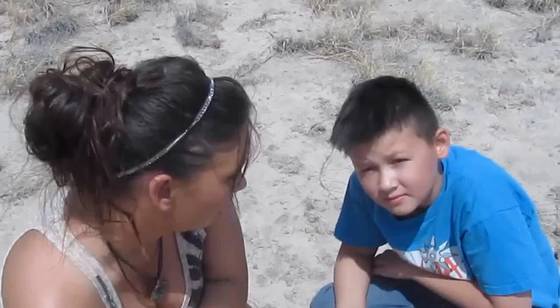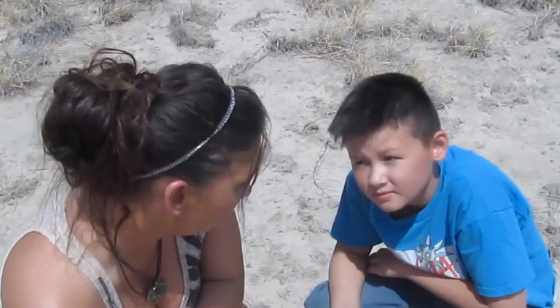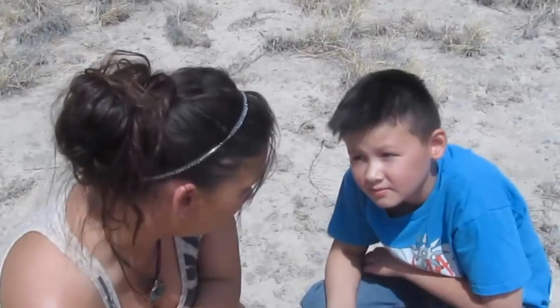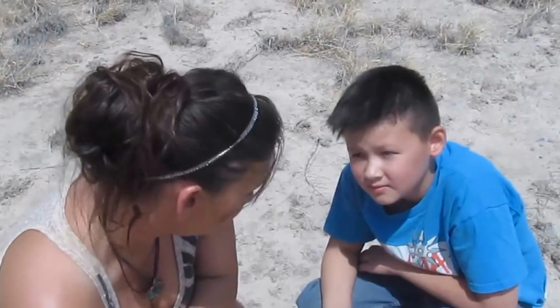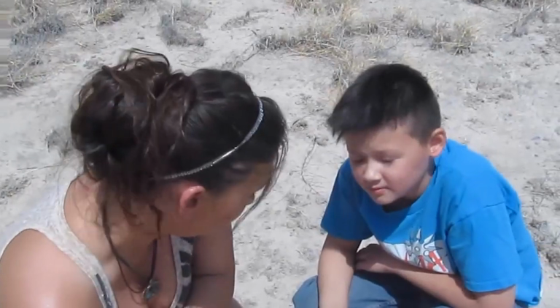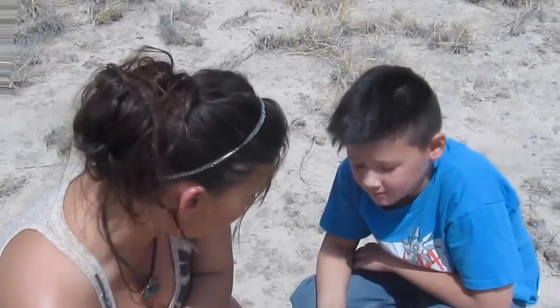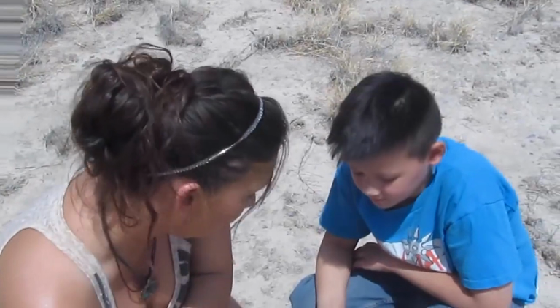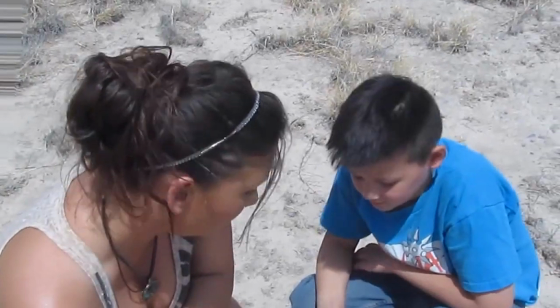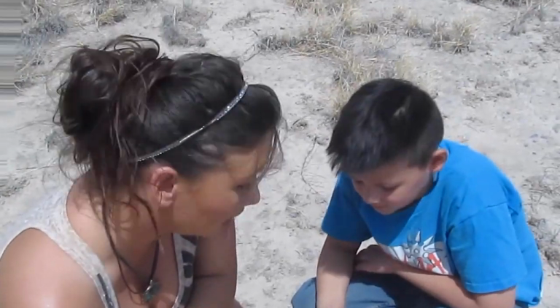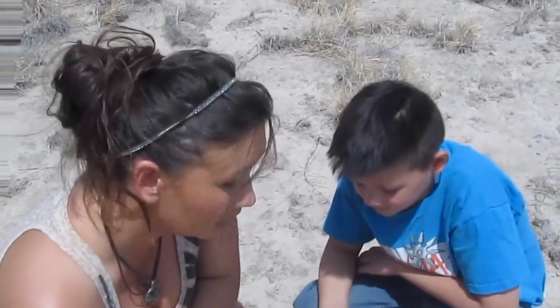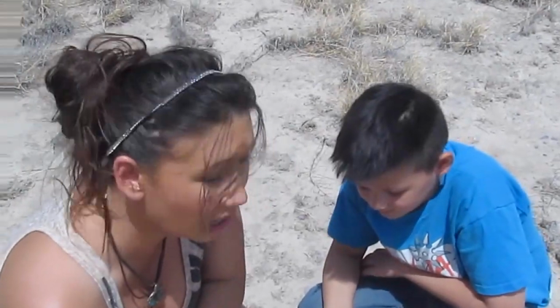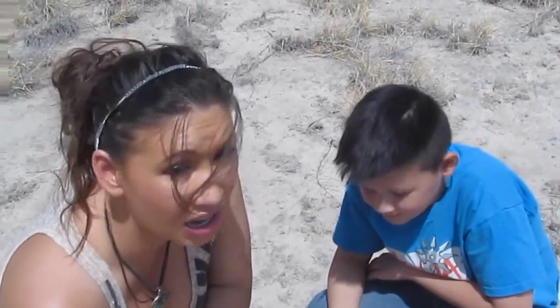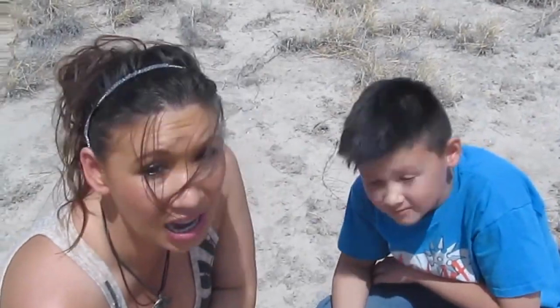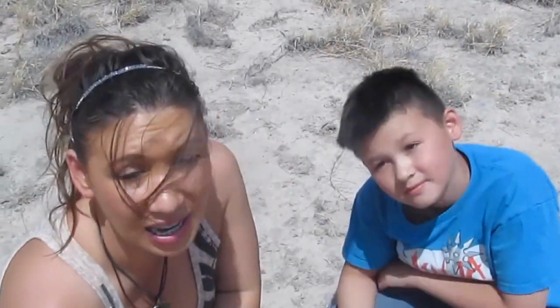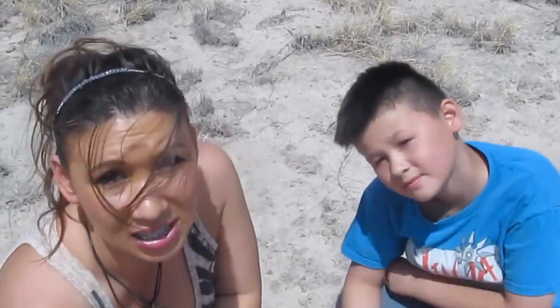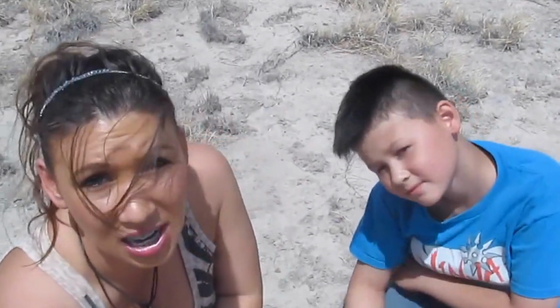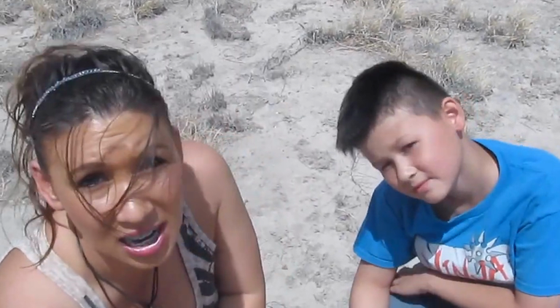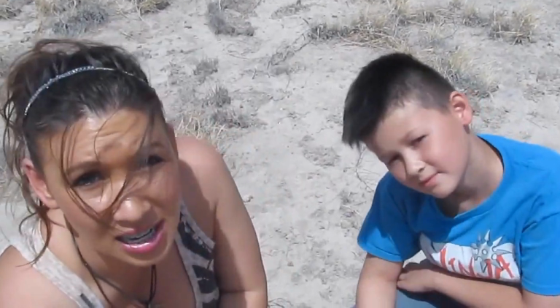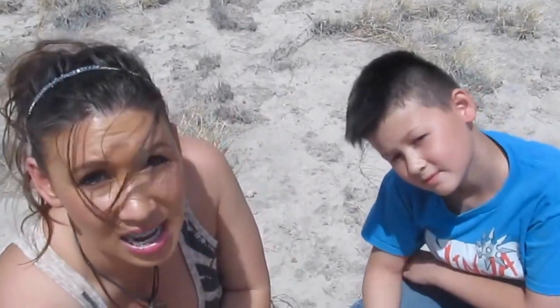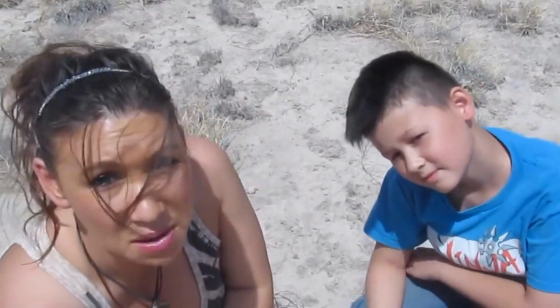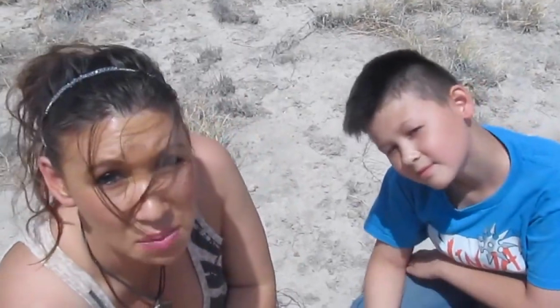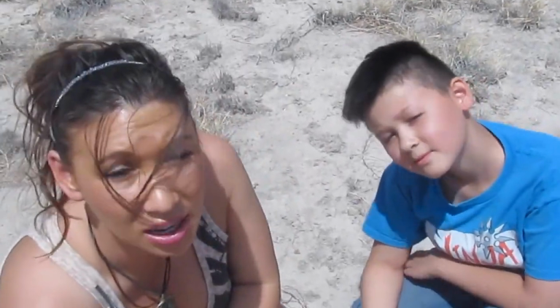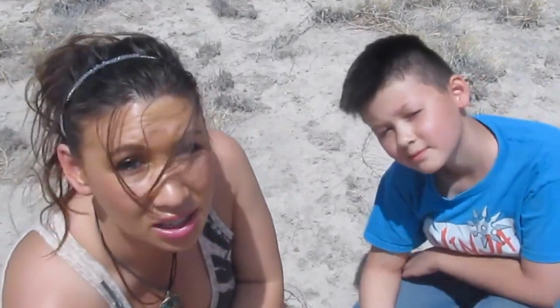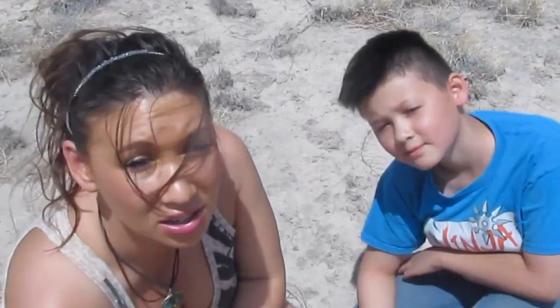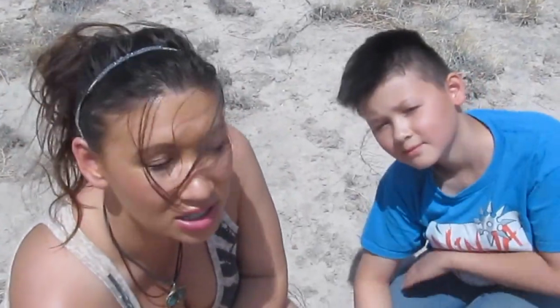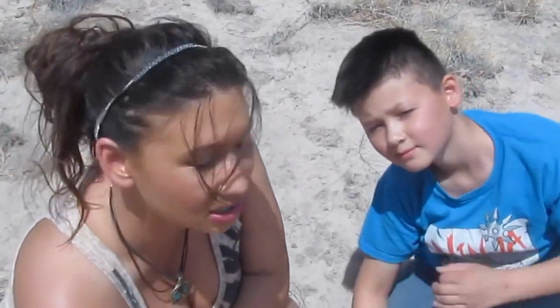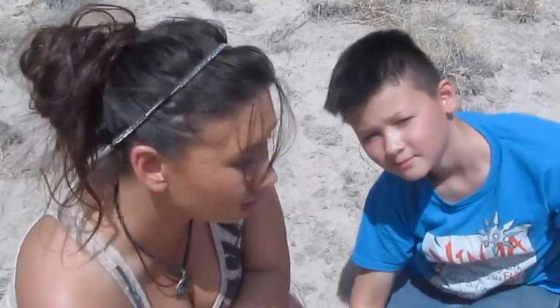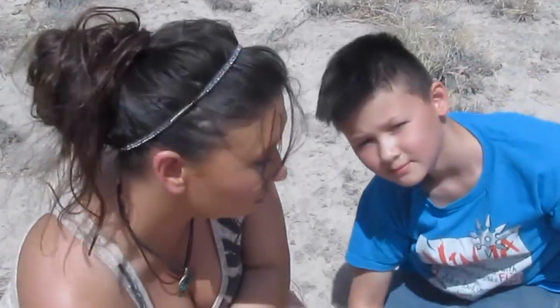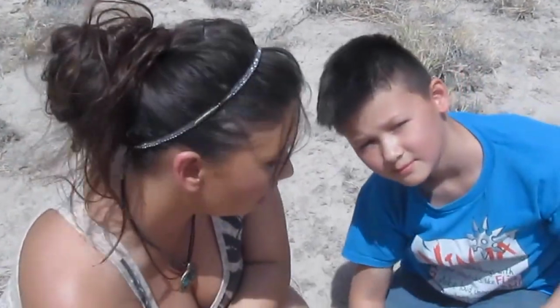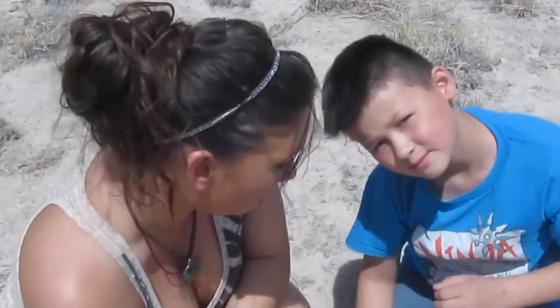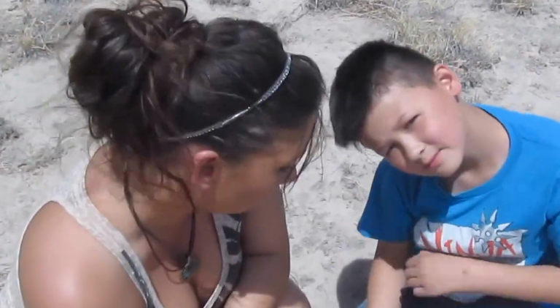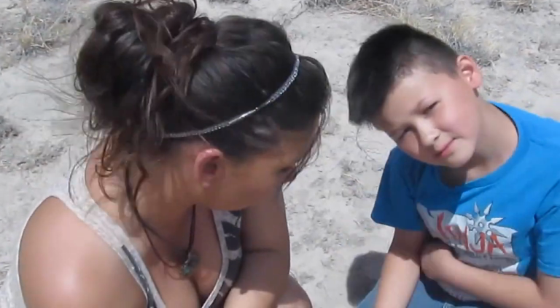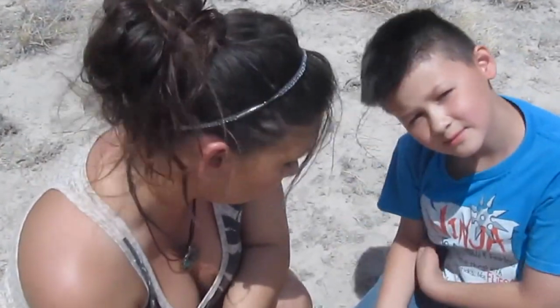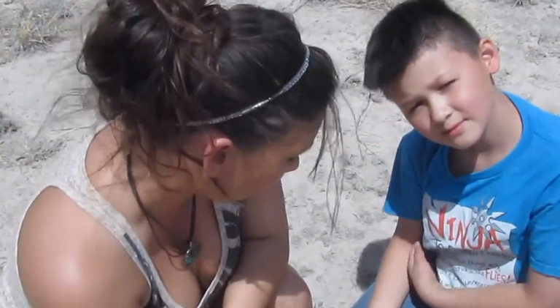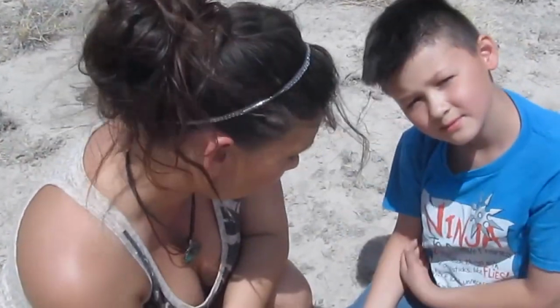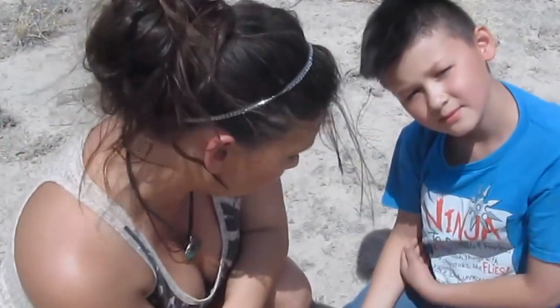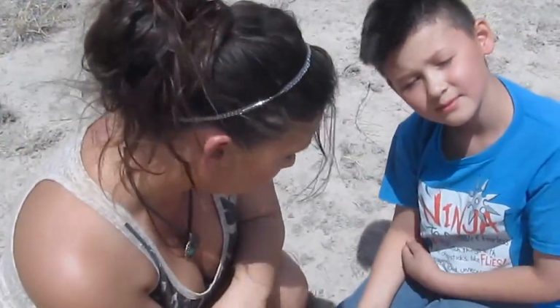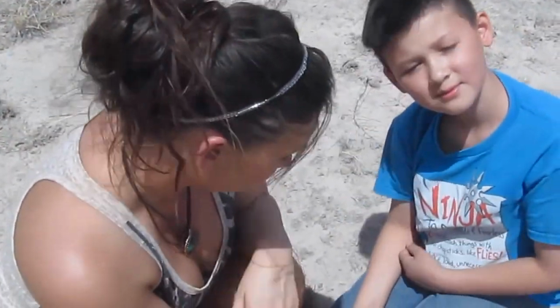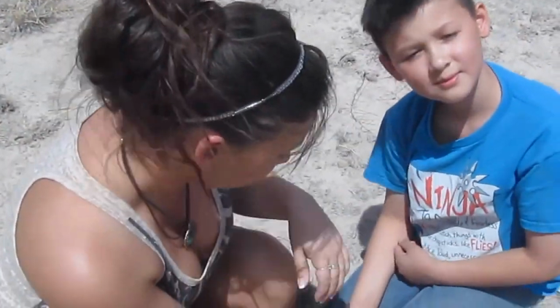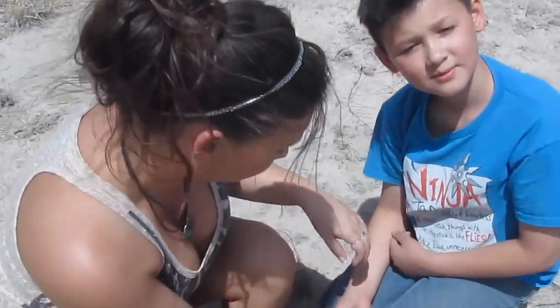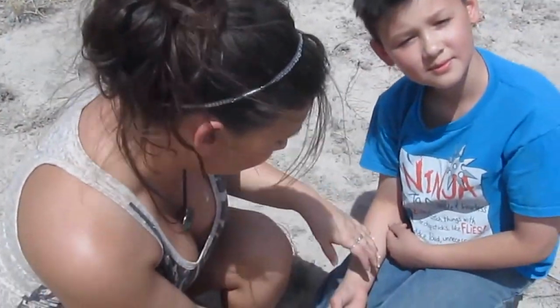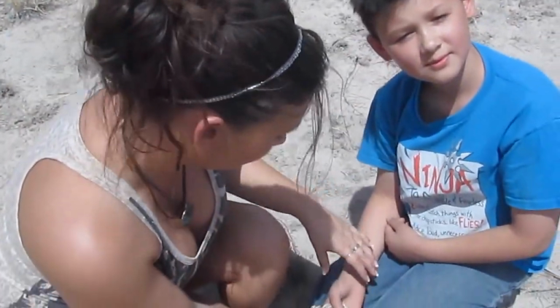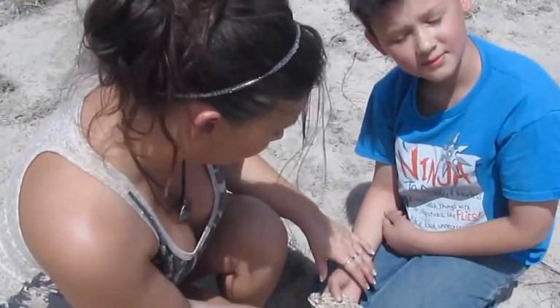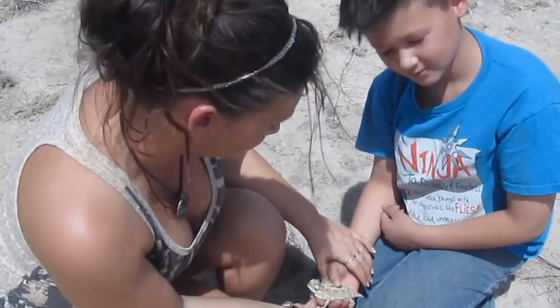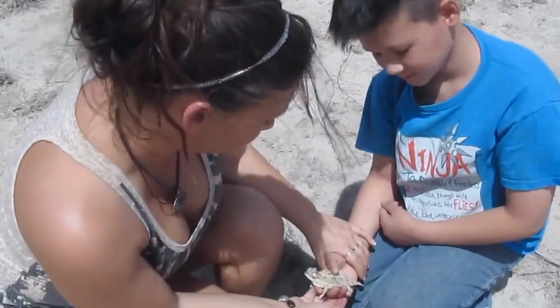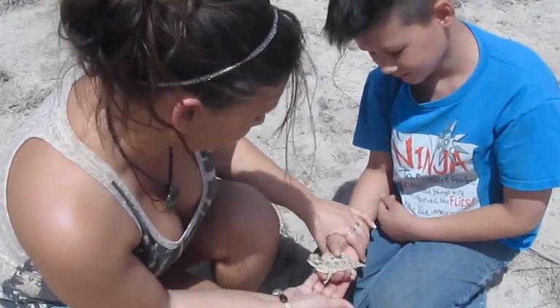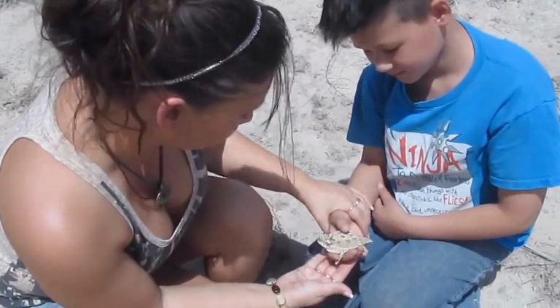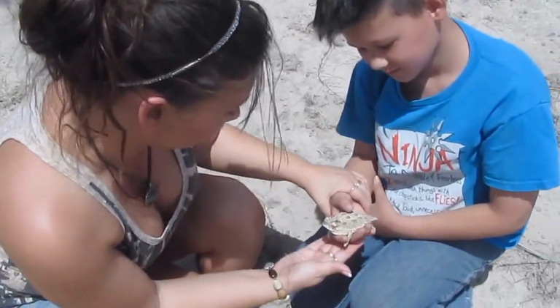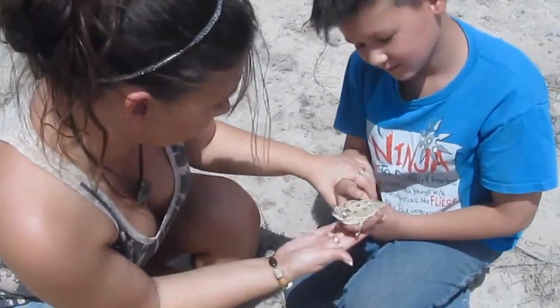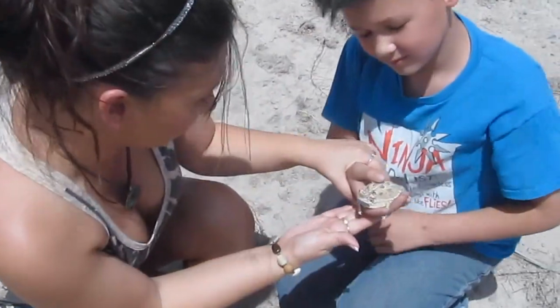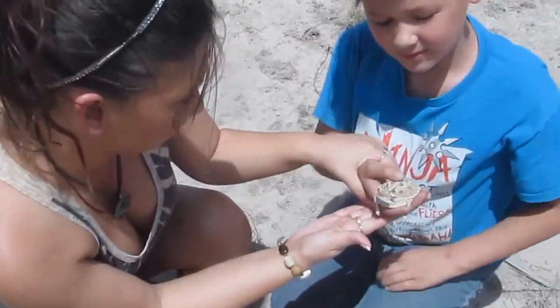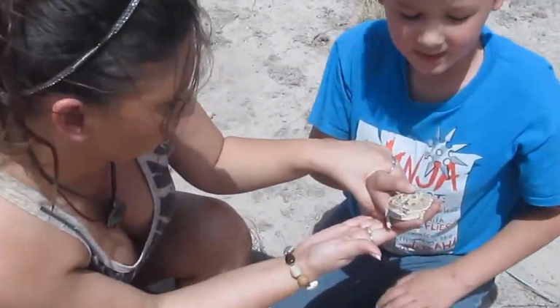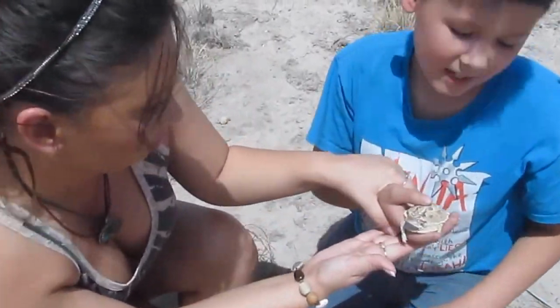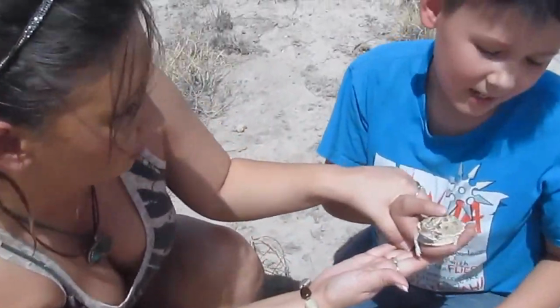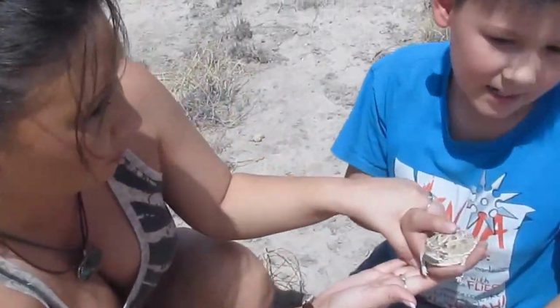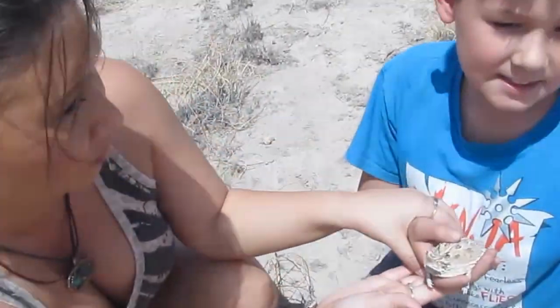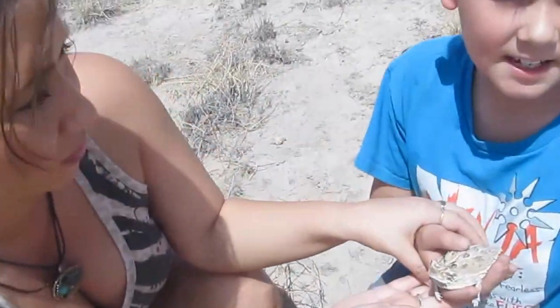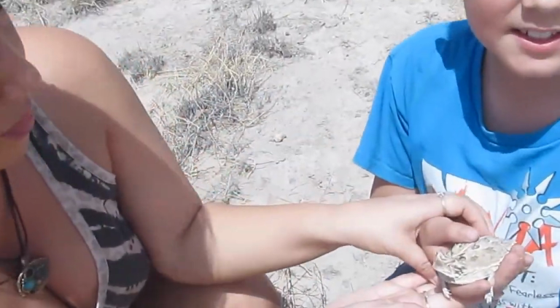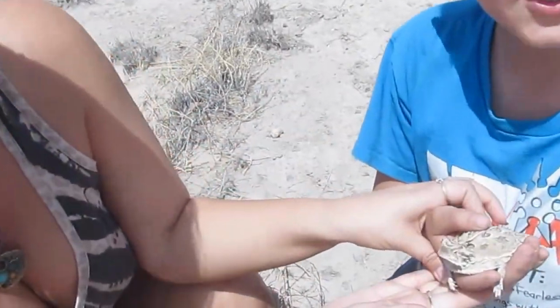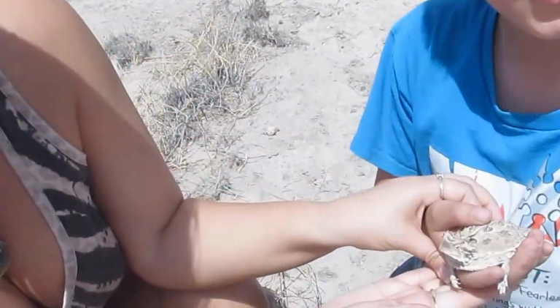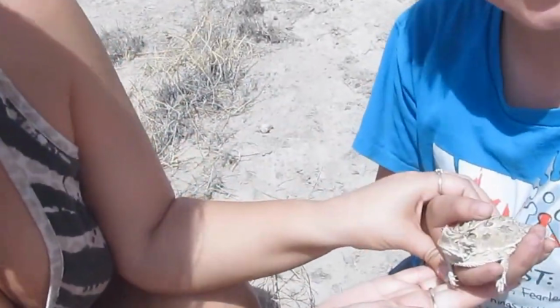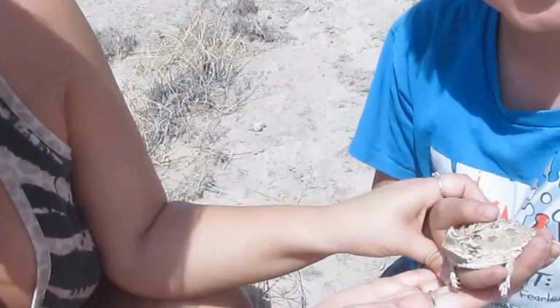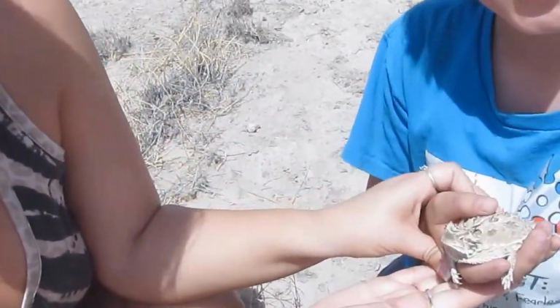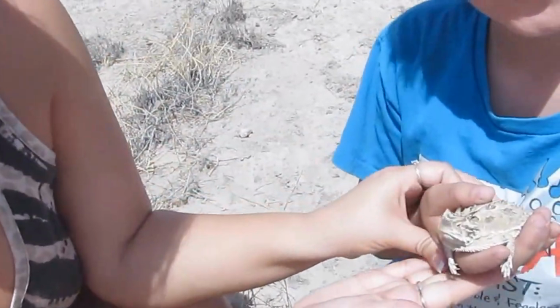So this is Anton. He made a little discovery out here today. What have we got here, Anton? A Texas horned toad.